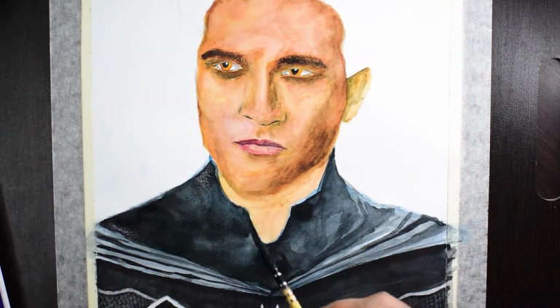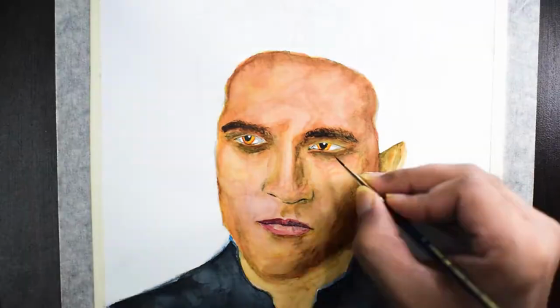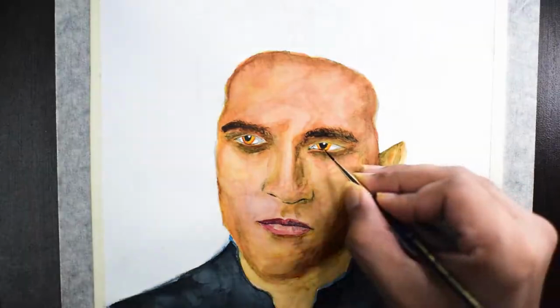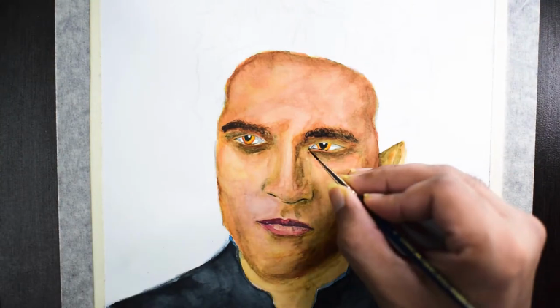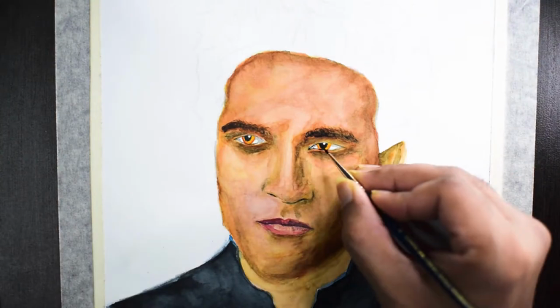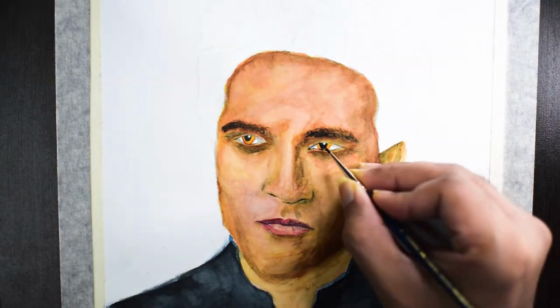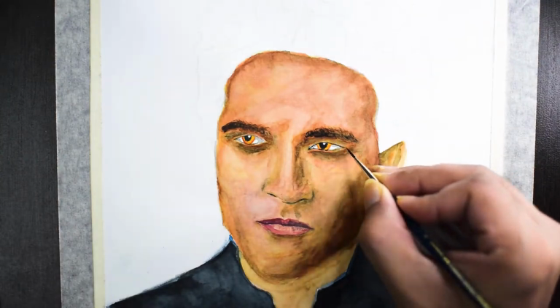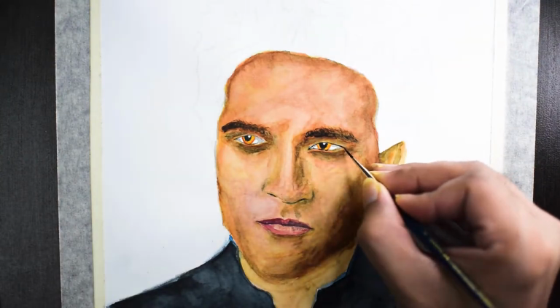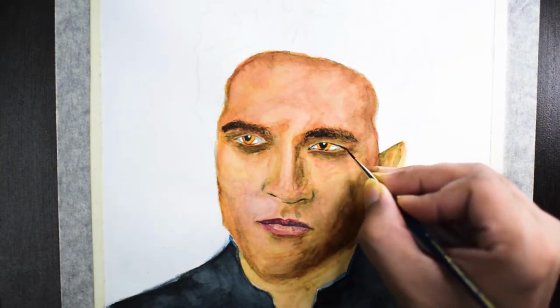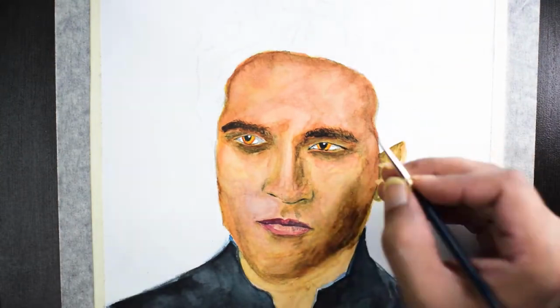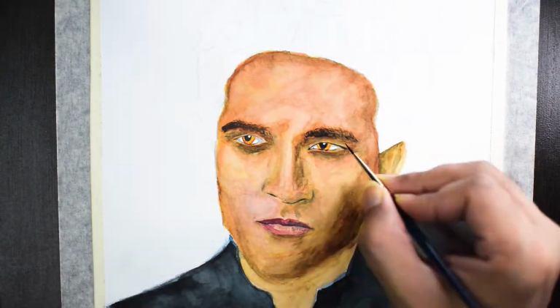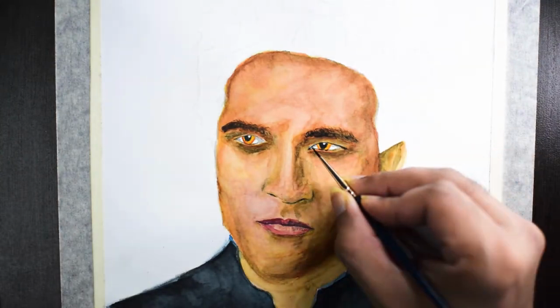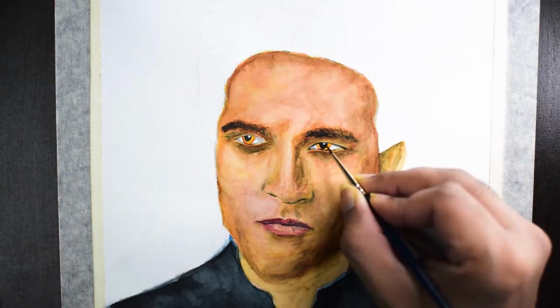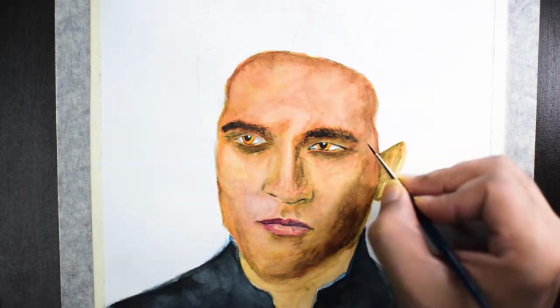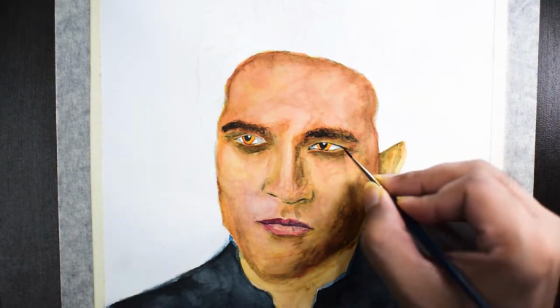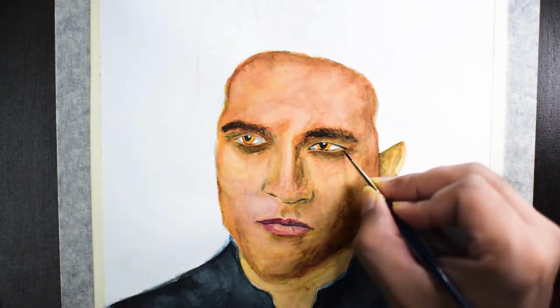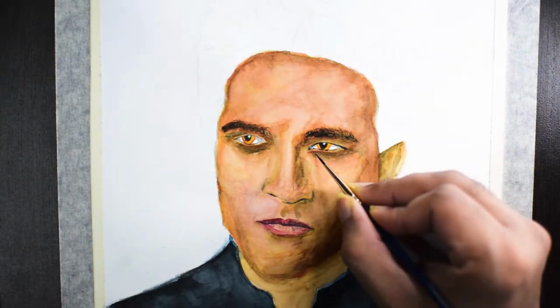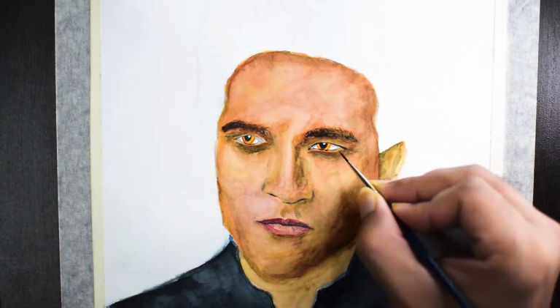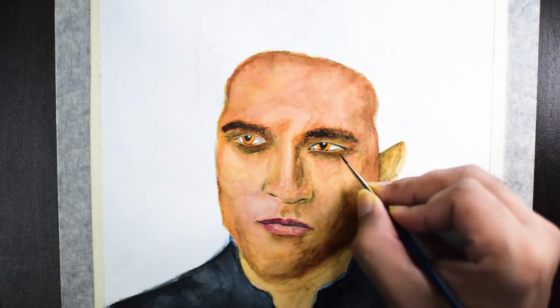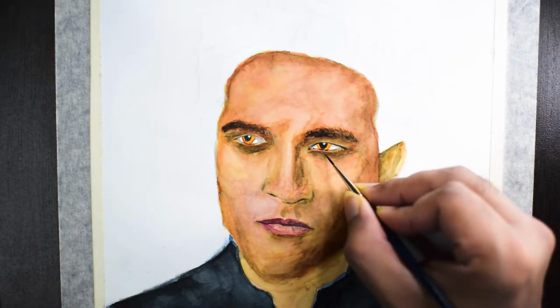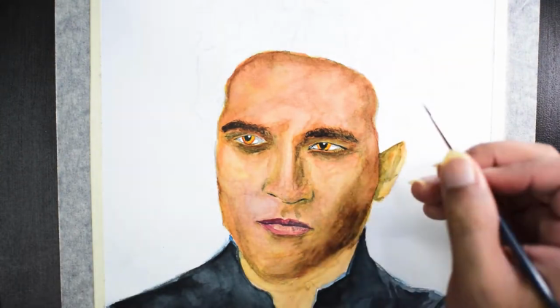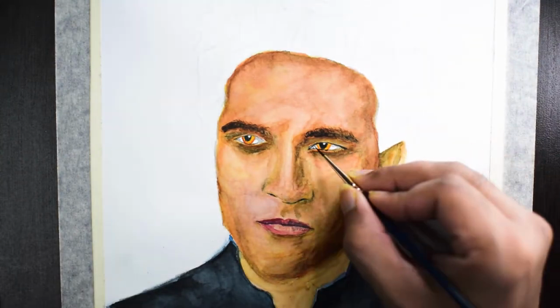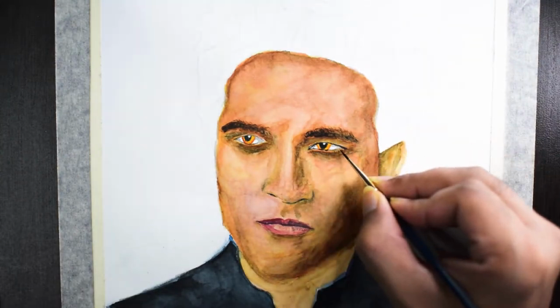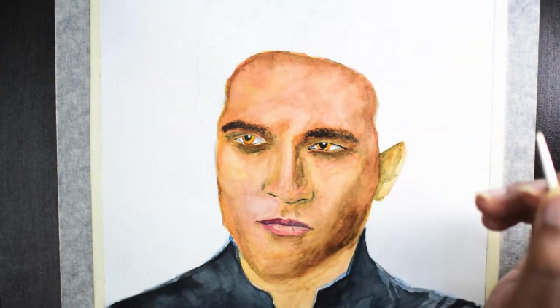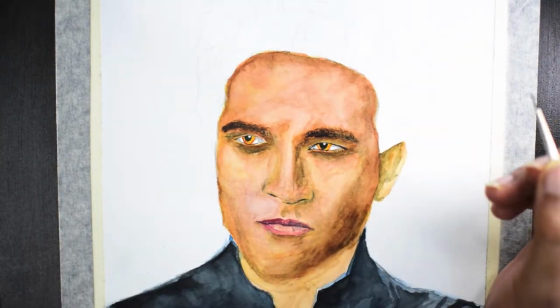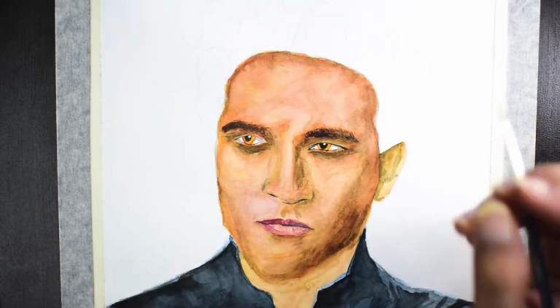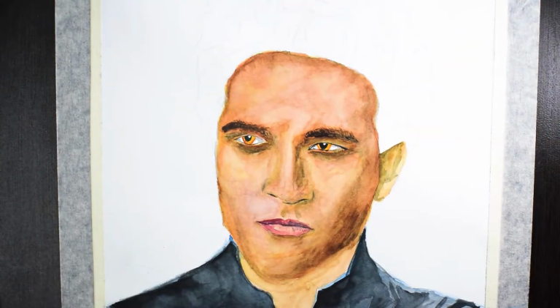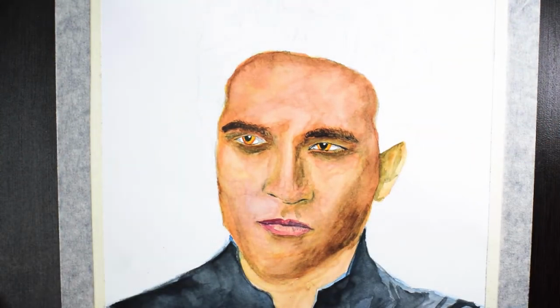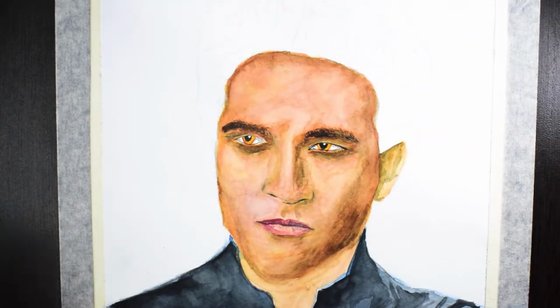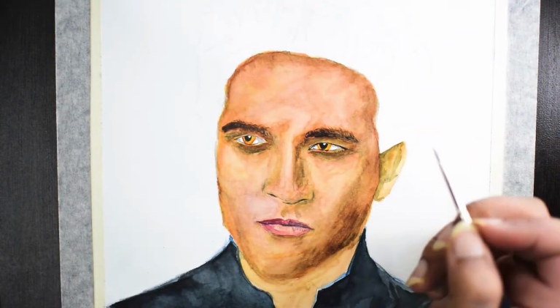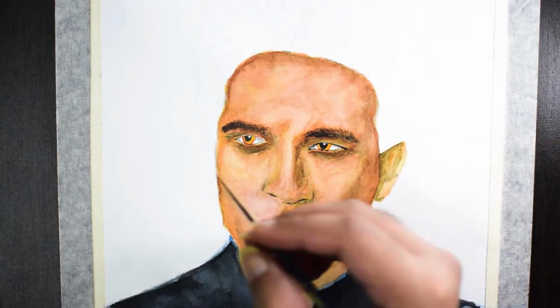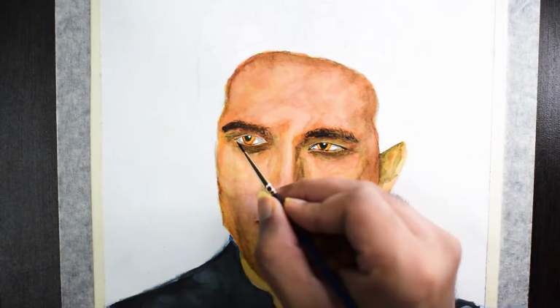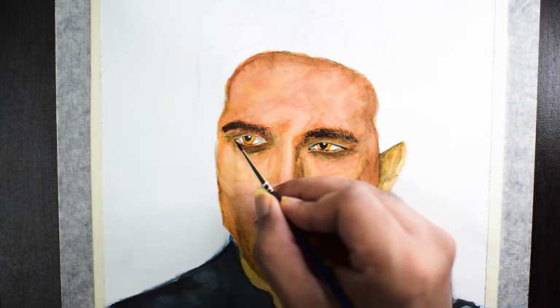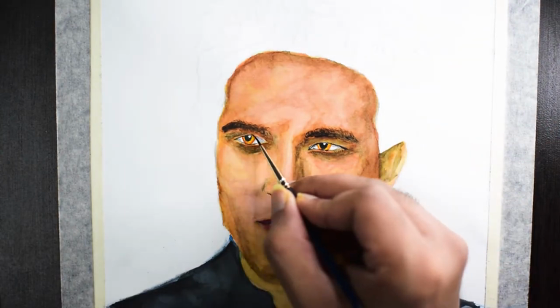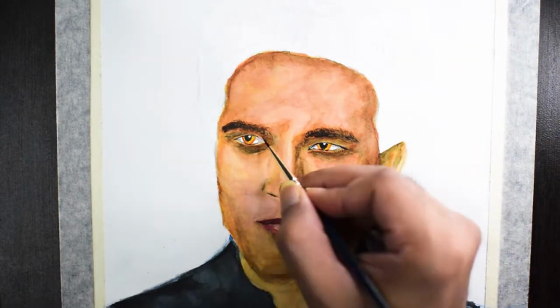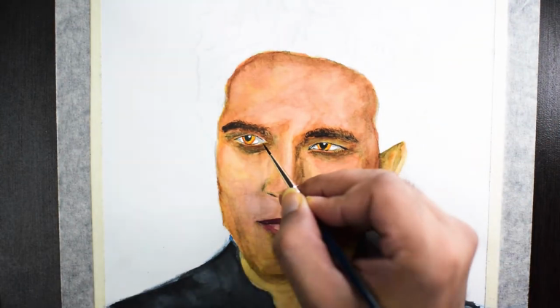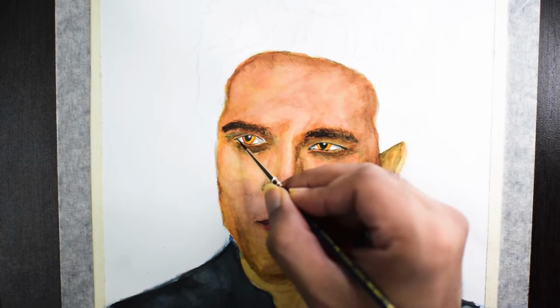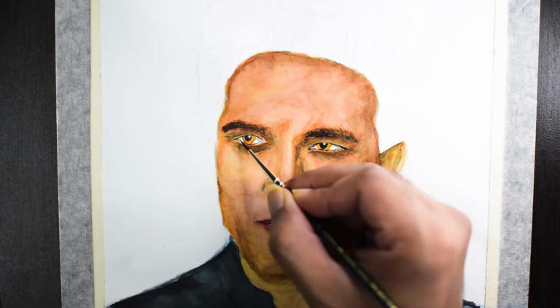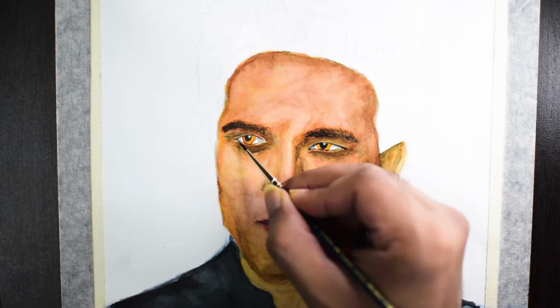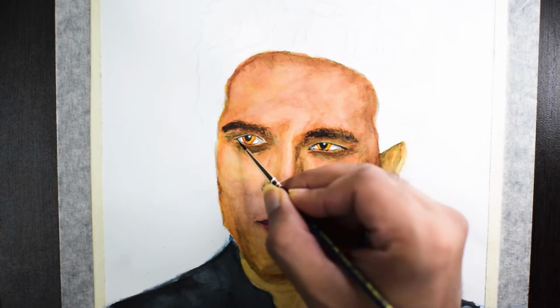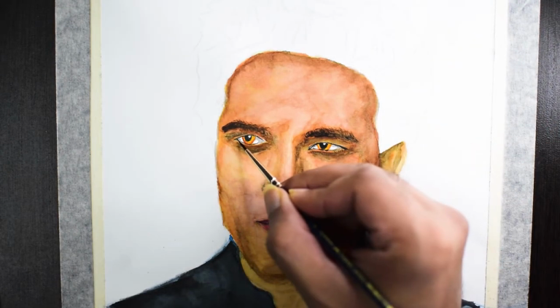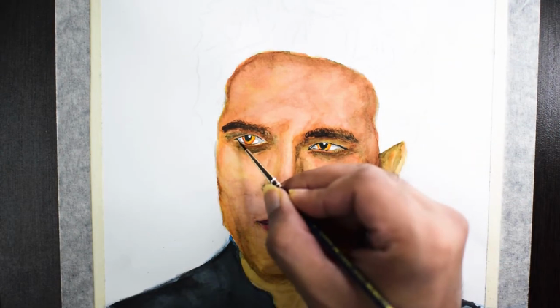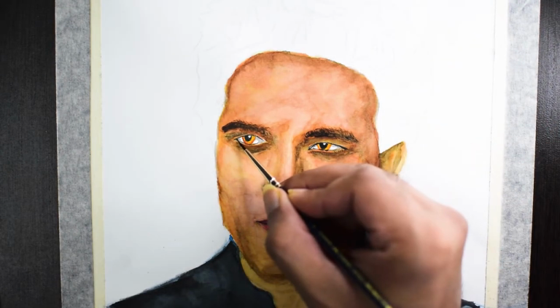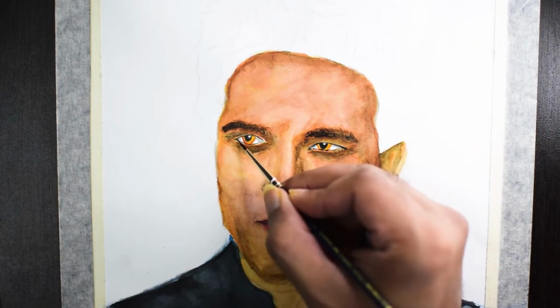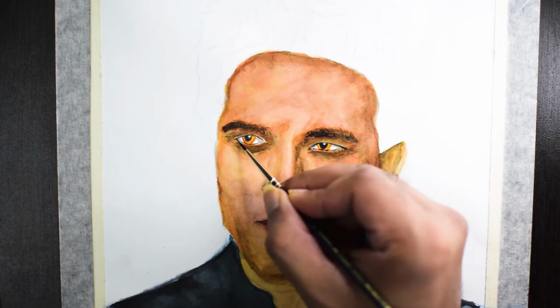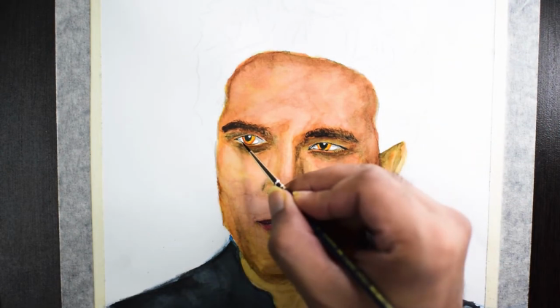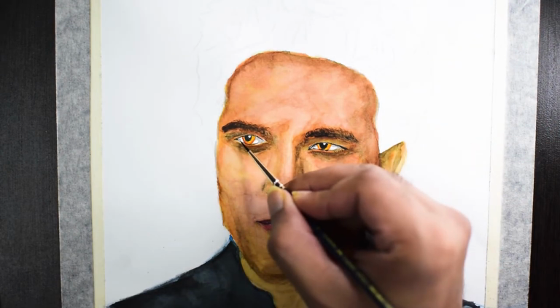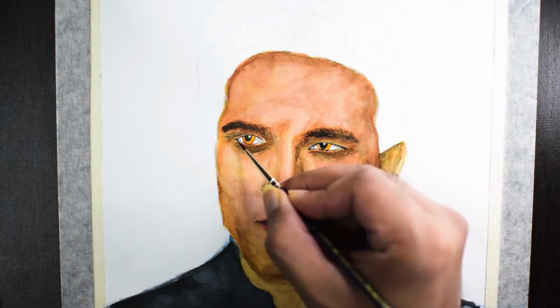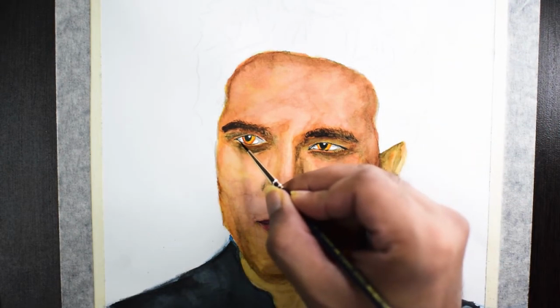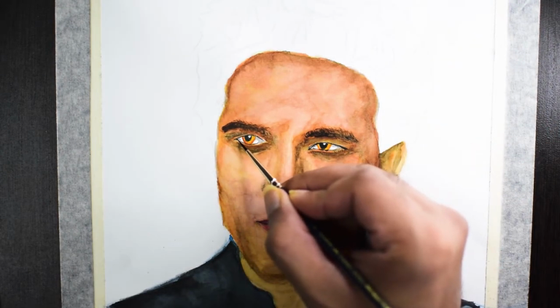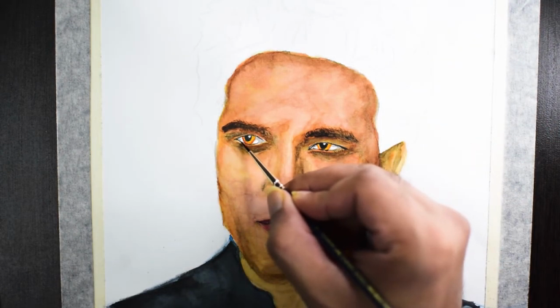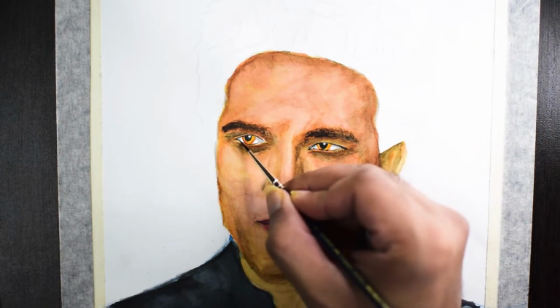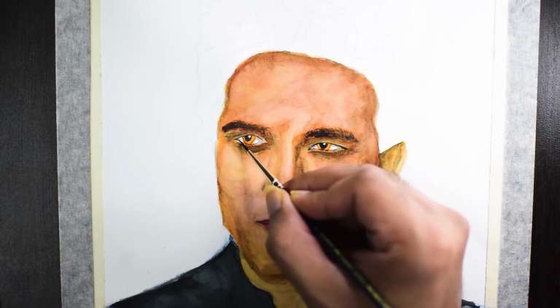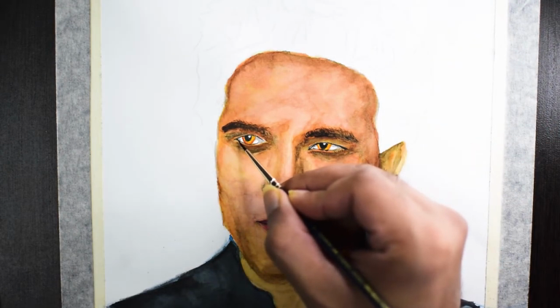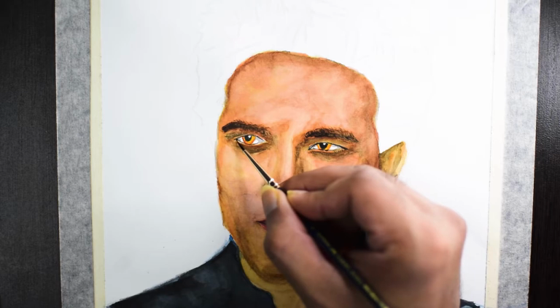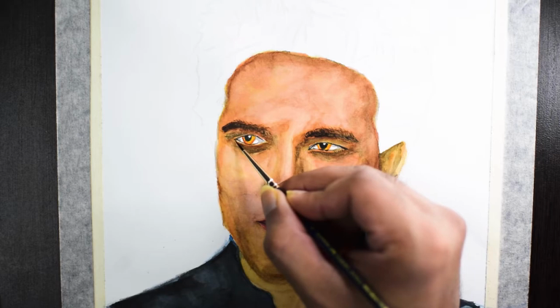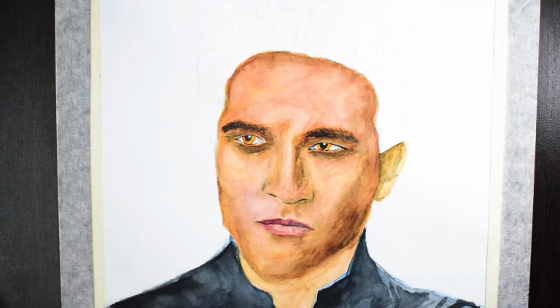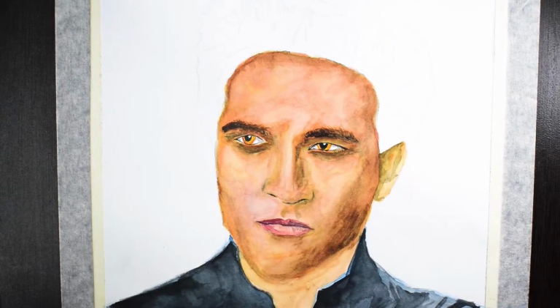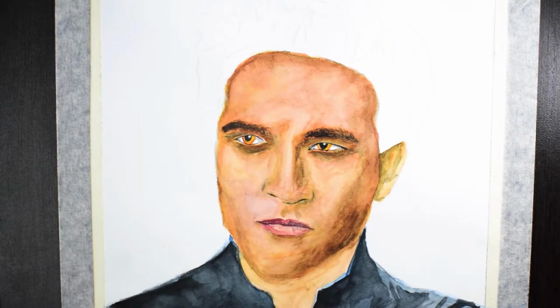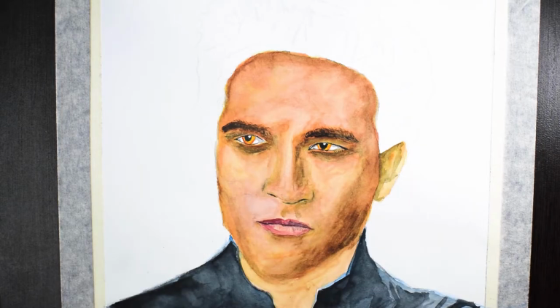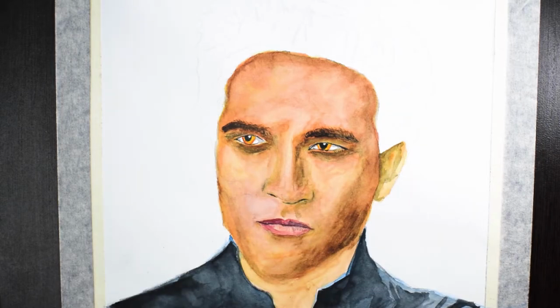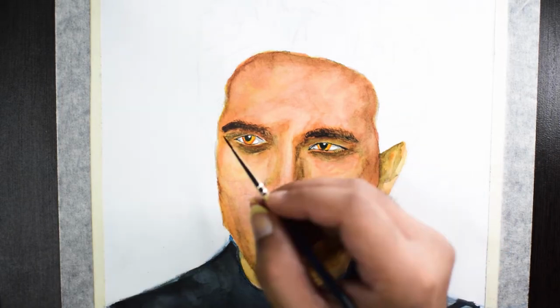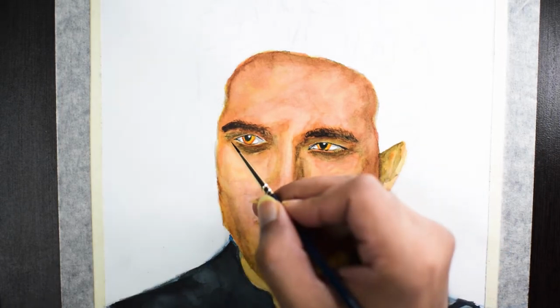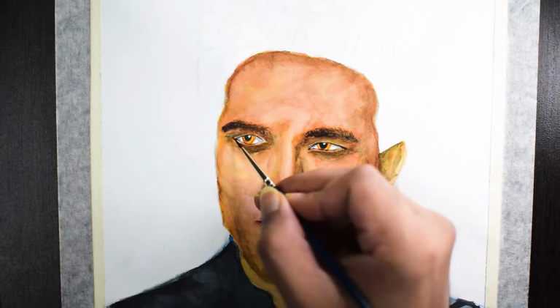It's time to finish the rest of the face now. I'll use the number 0 brush to create an outline around the eyes and to paint the eyelashes as well.